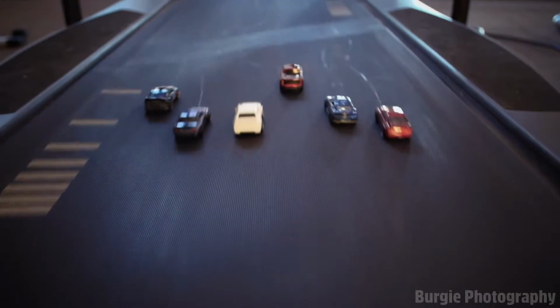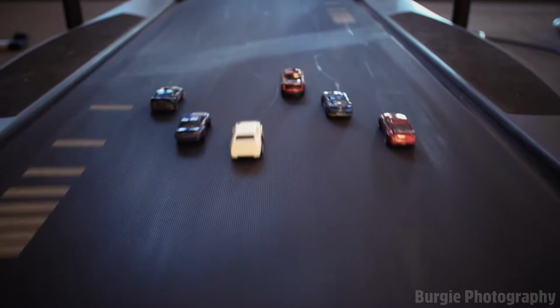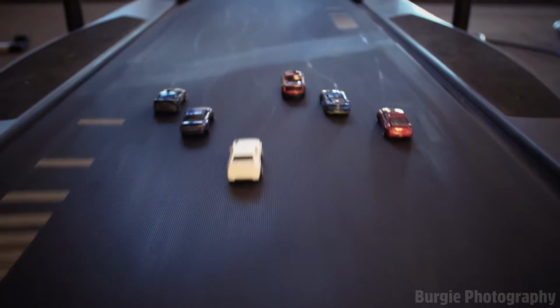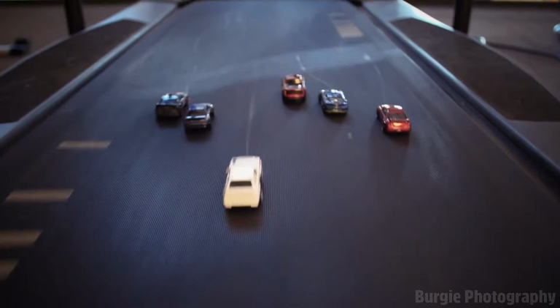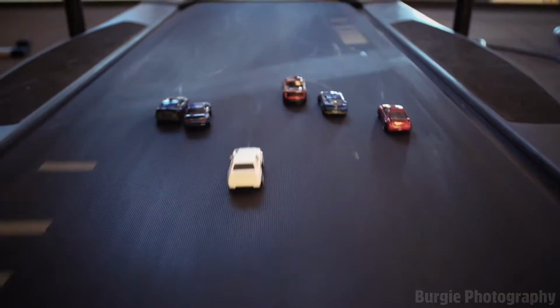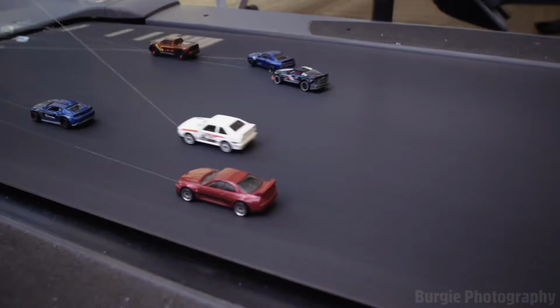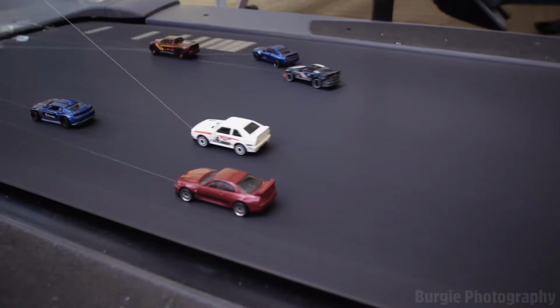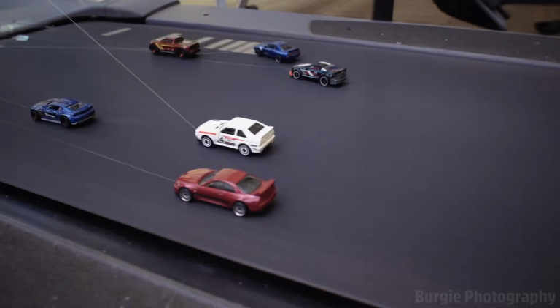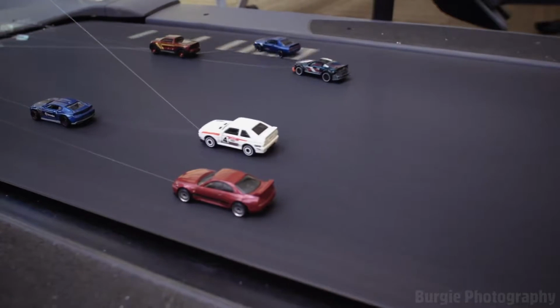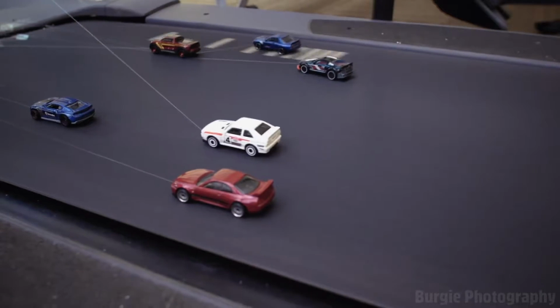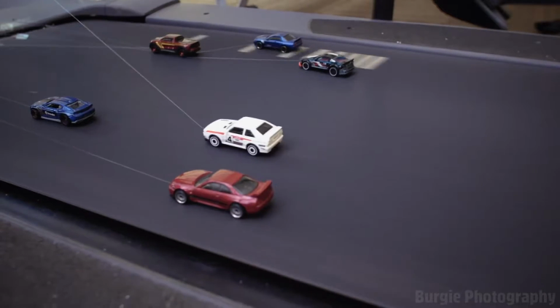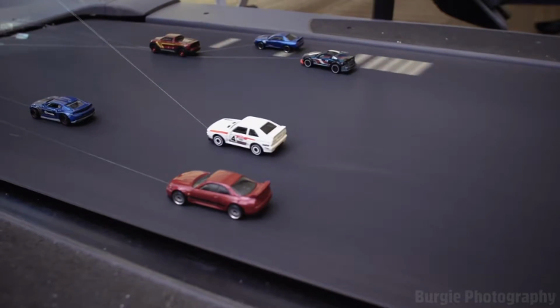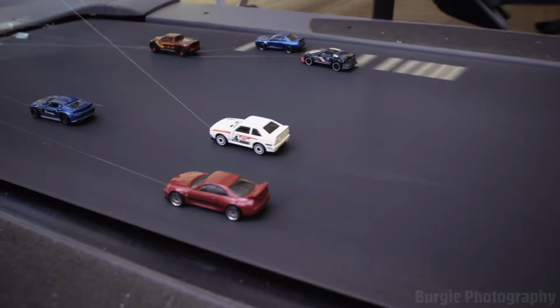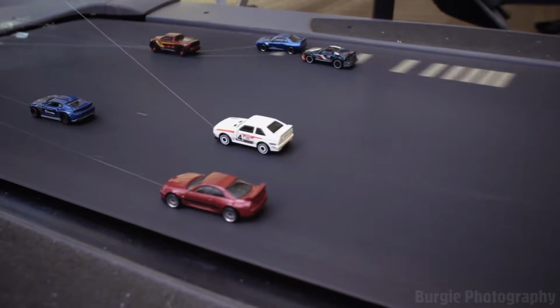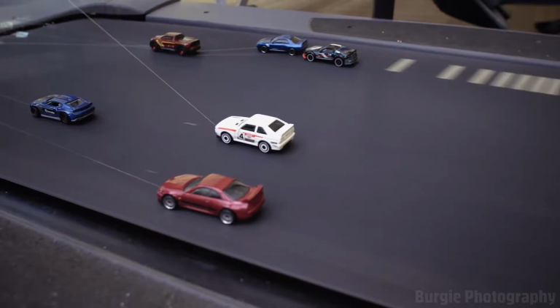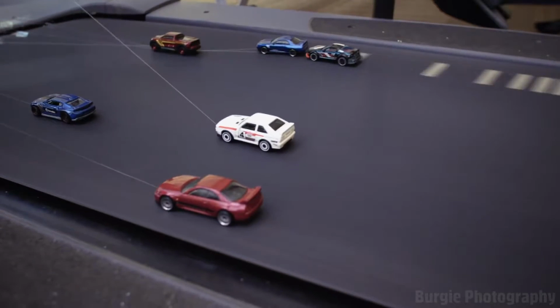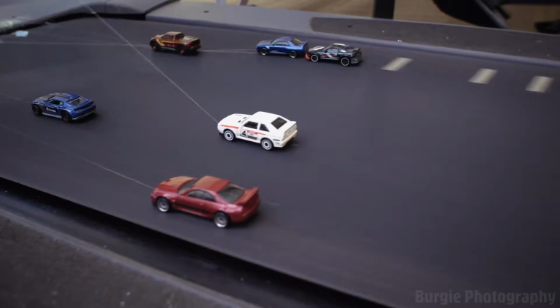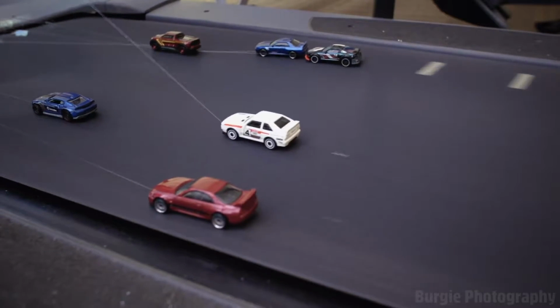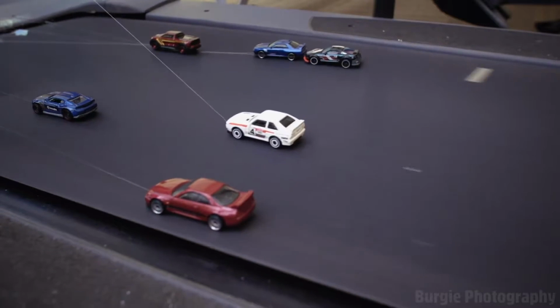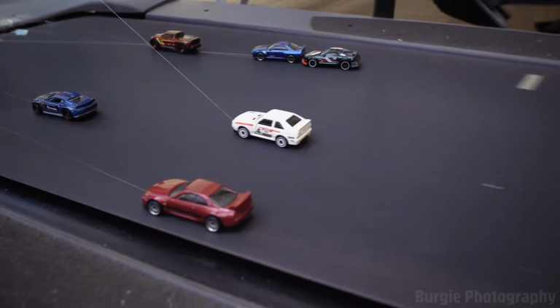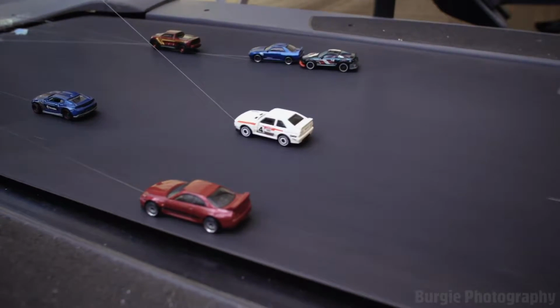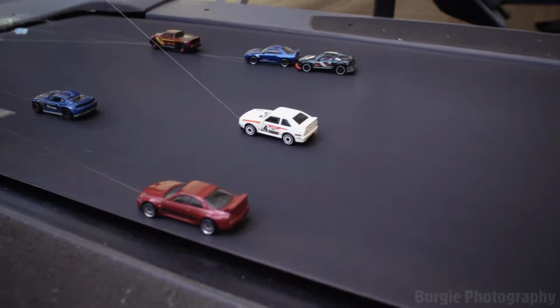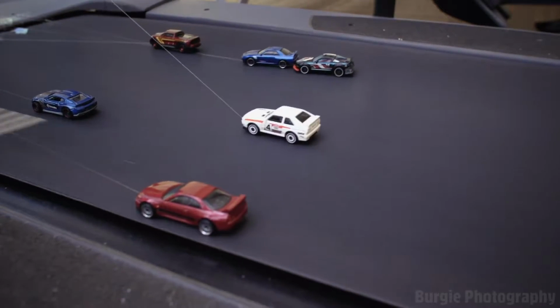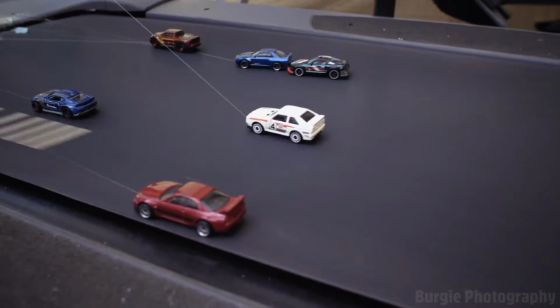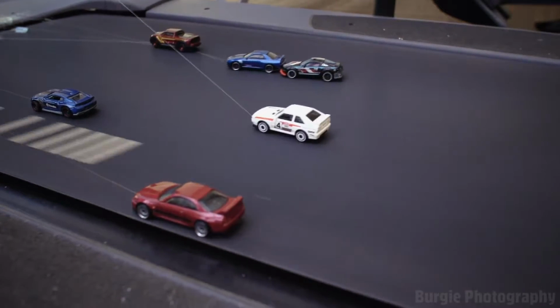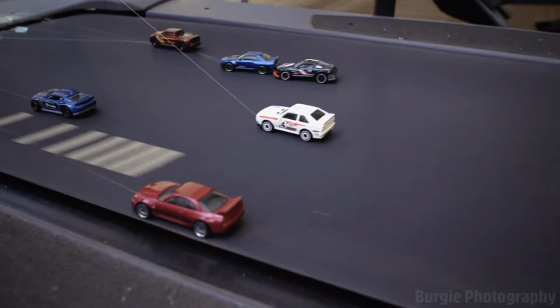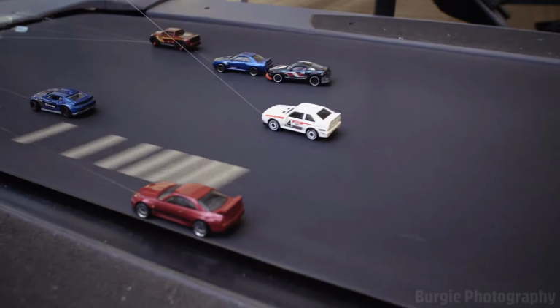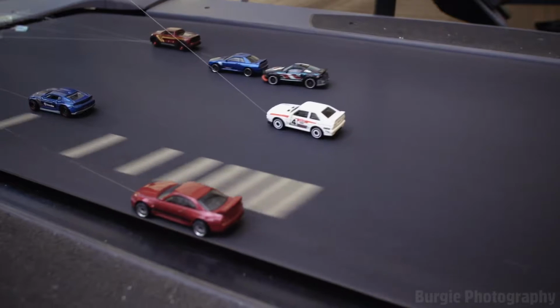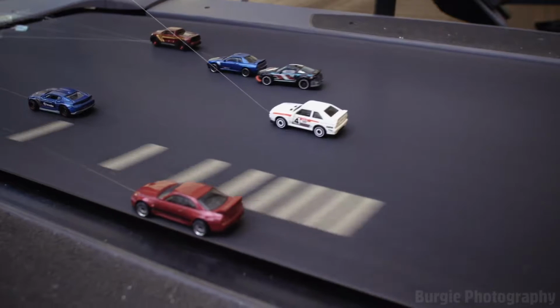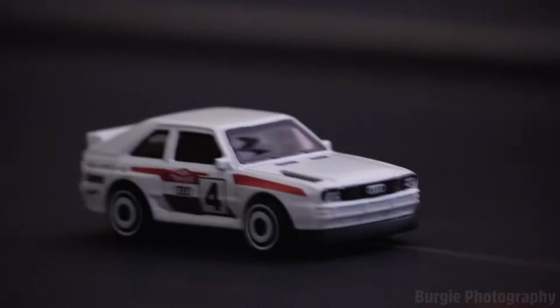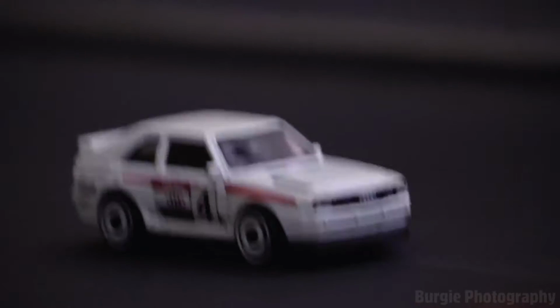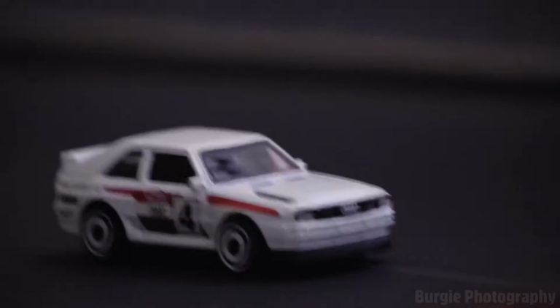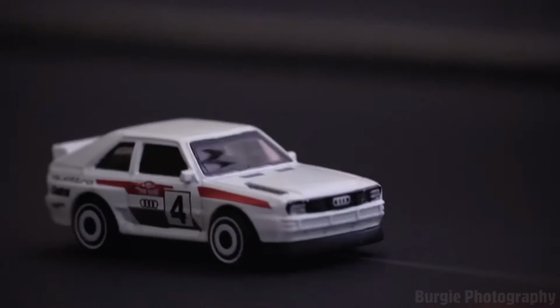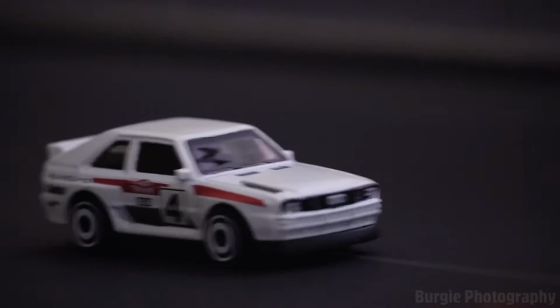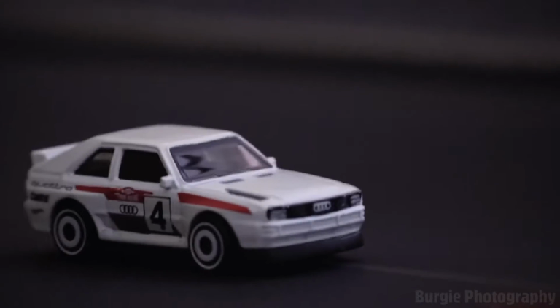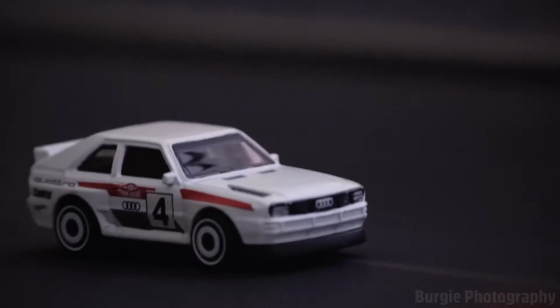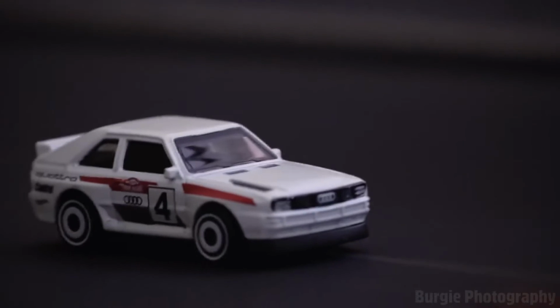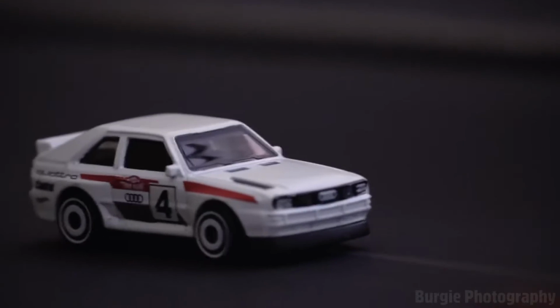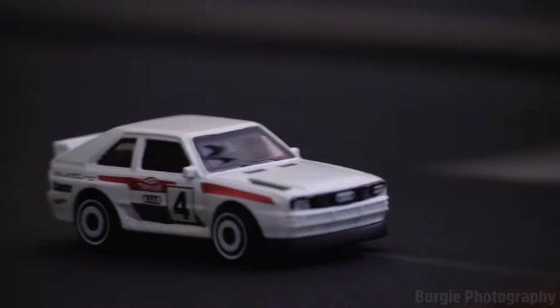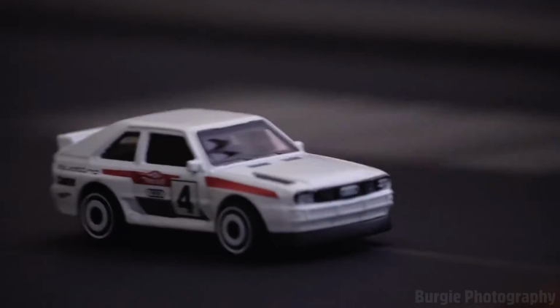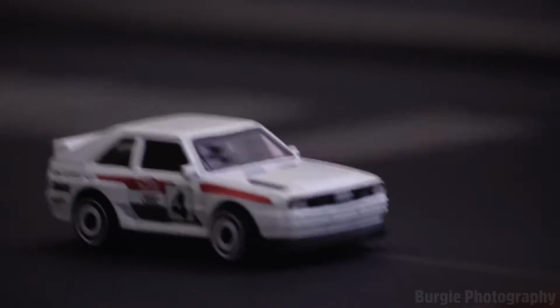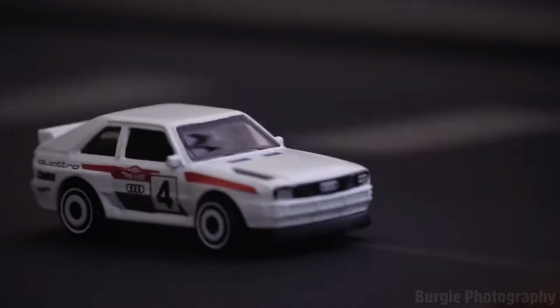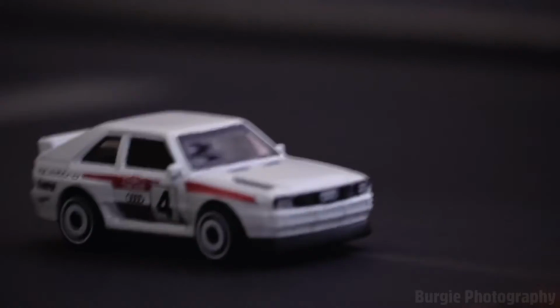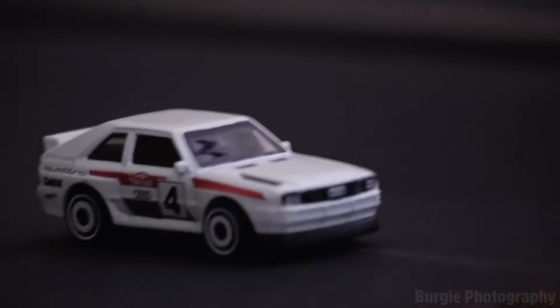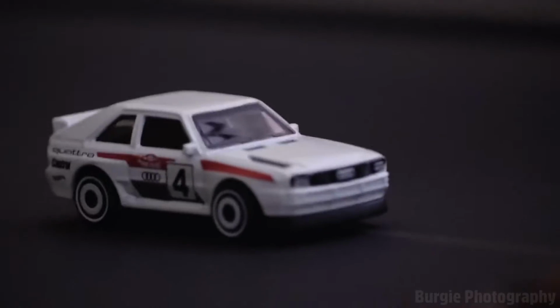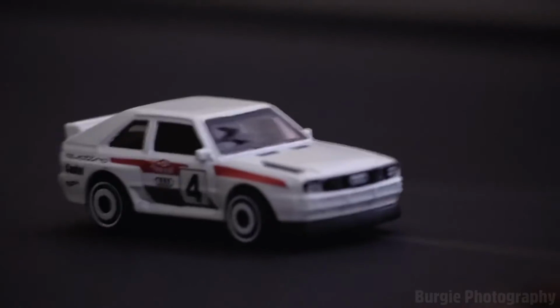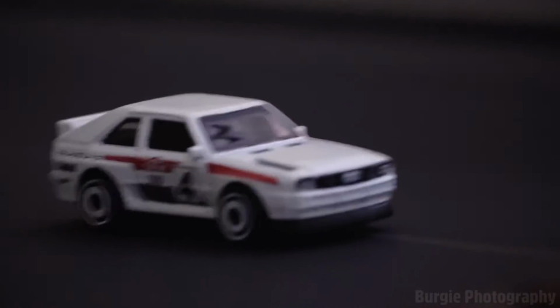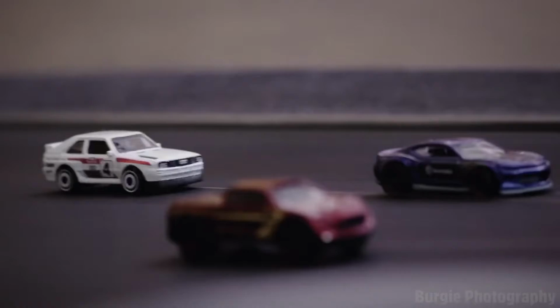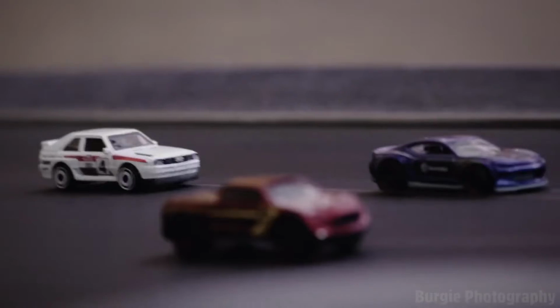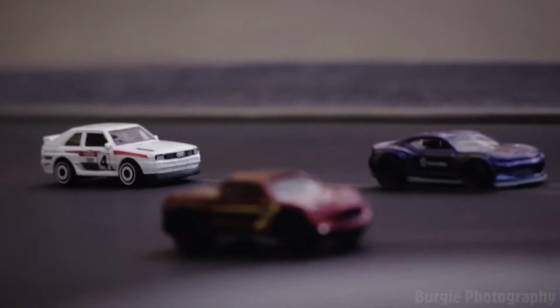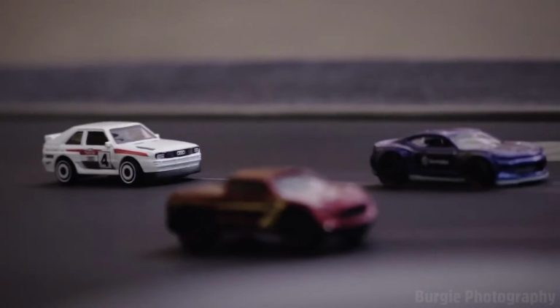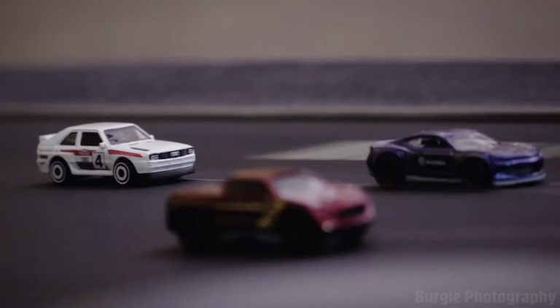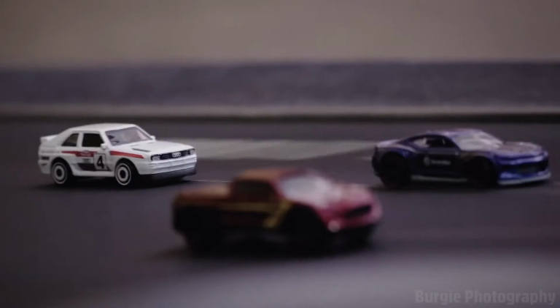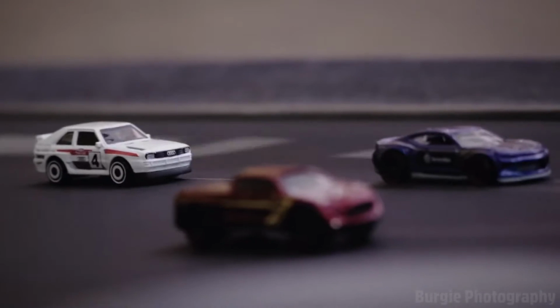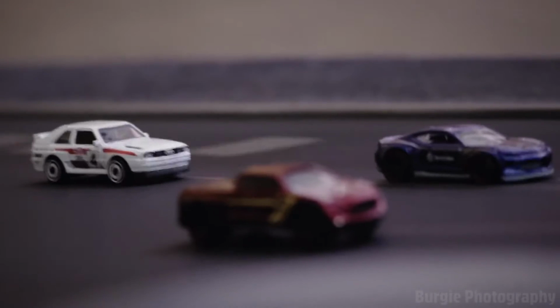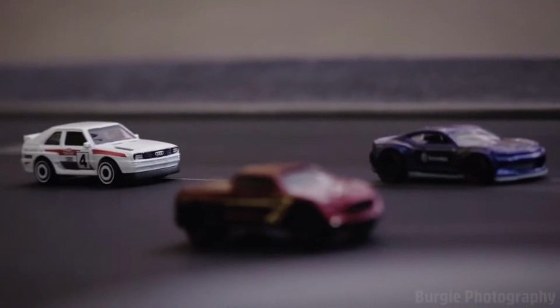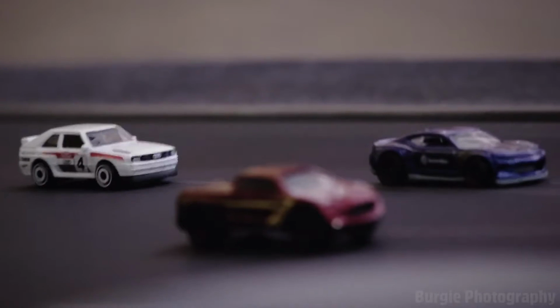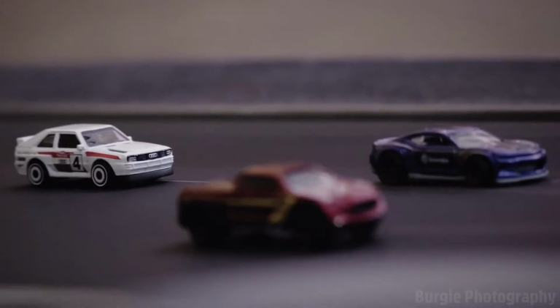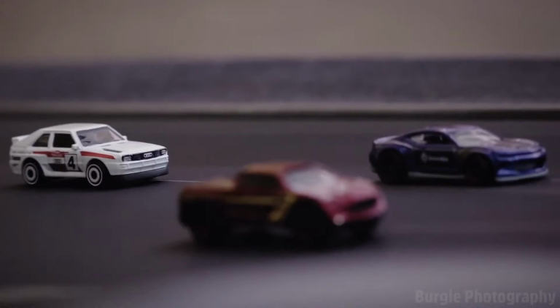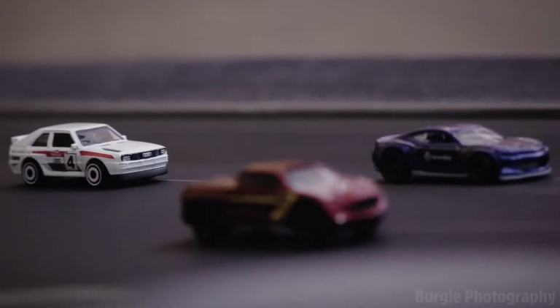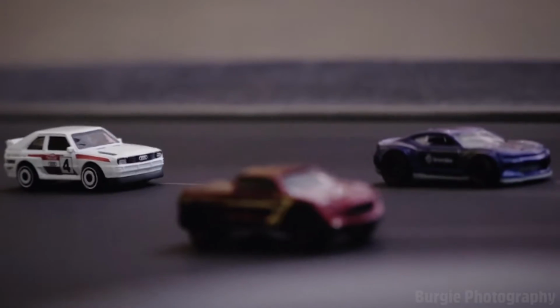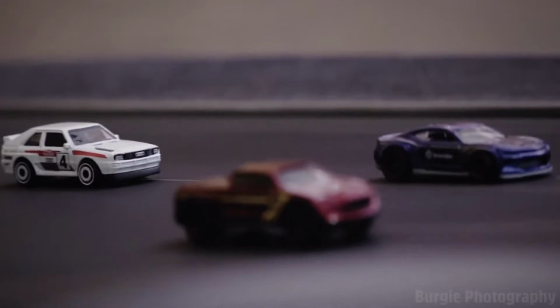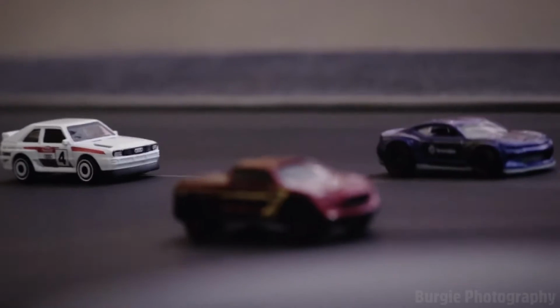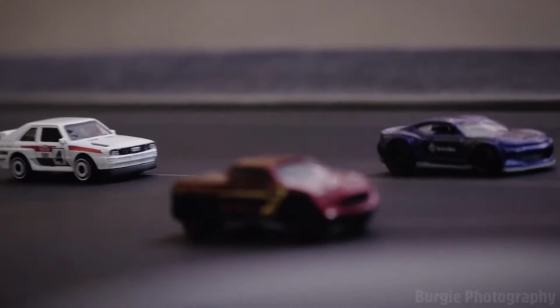It's lights out, away we go. Vettel I think got the better start there, the two Force Indias starting well too, but Lewis Hamilton into Turn 1 in the lead.